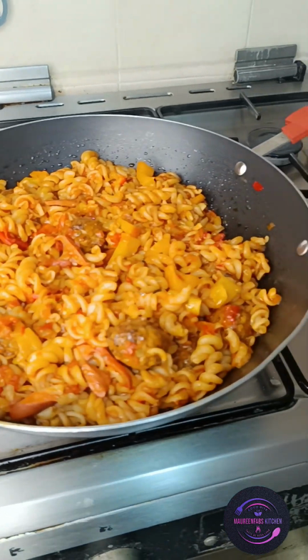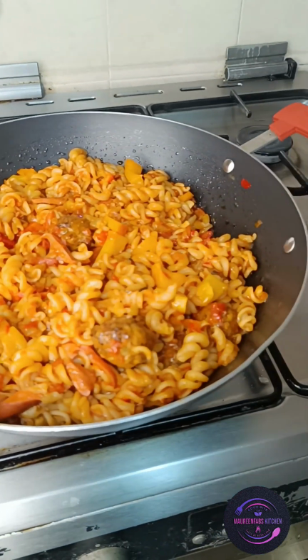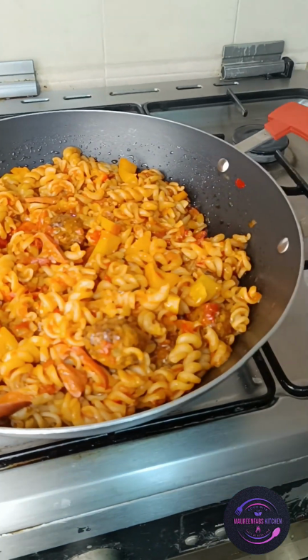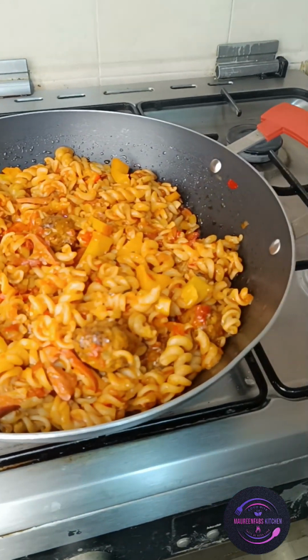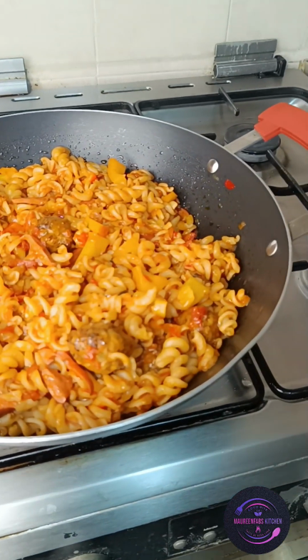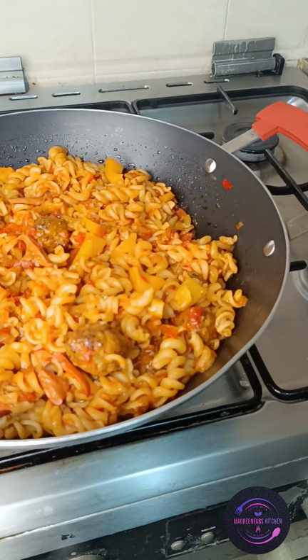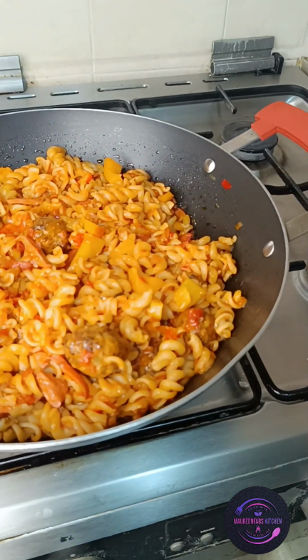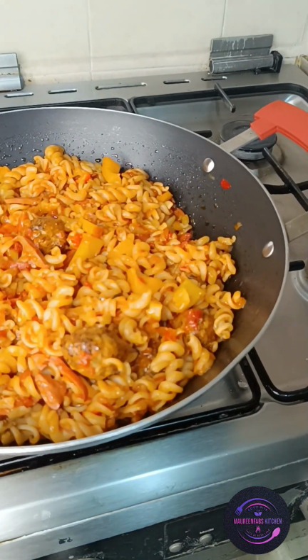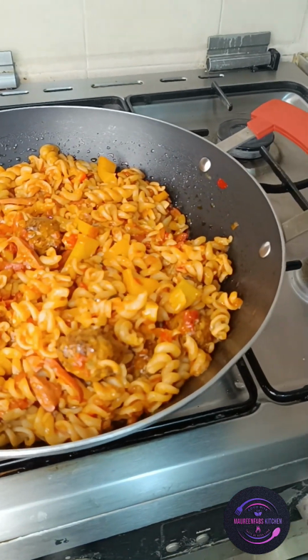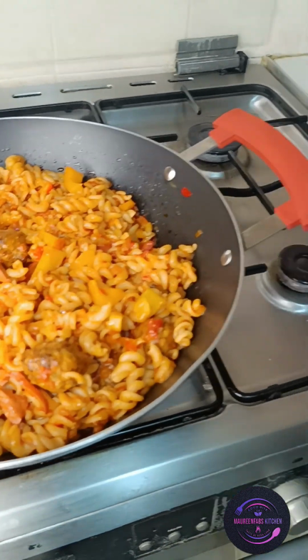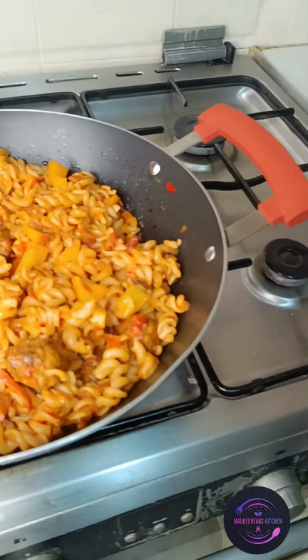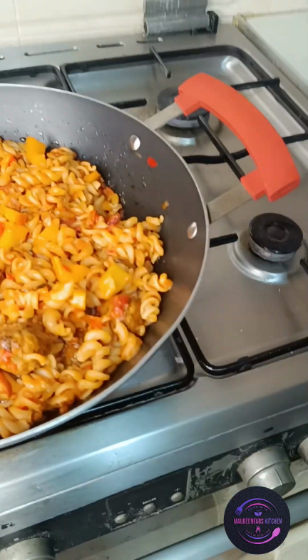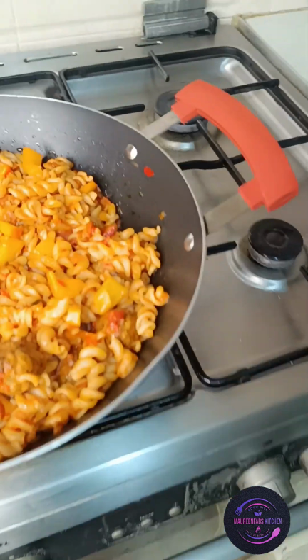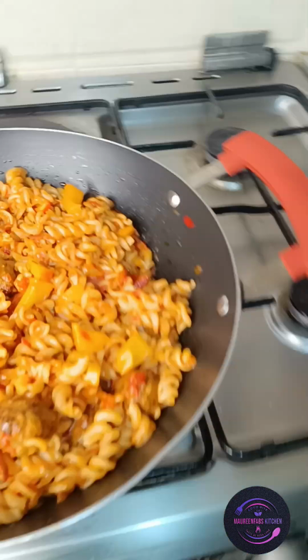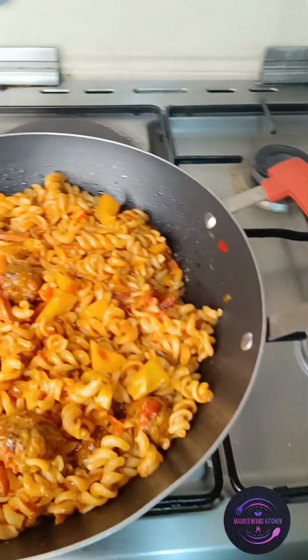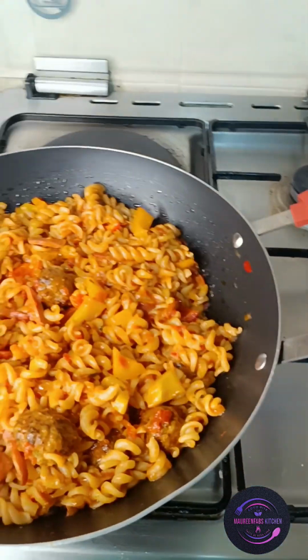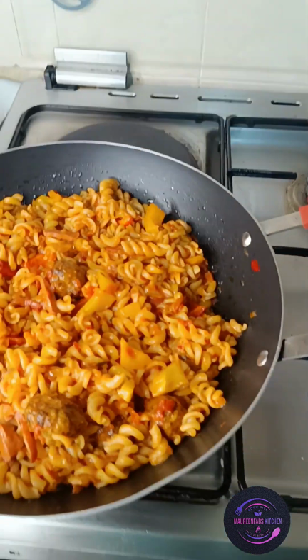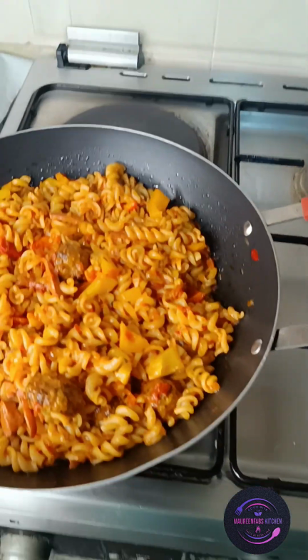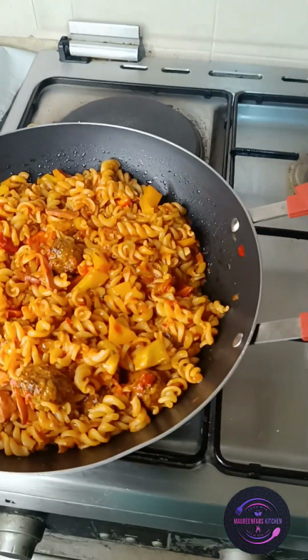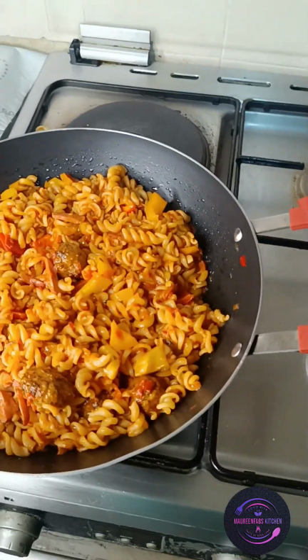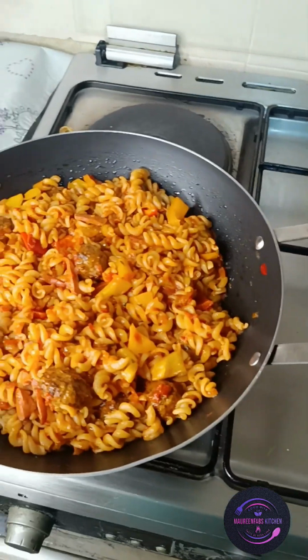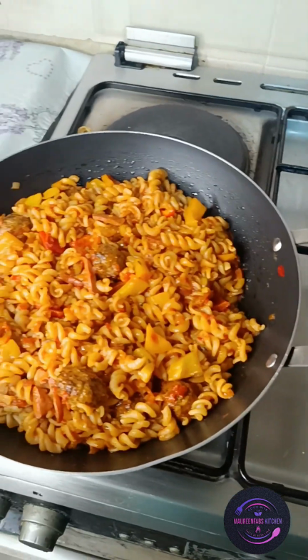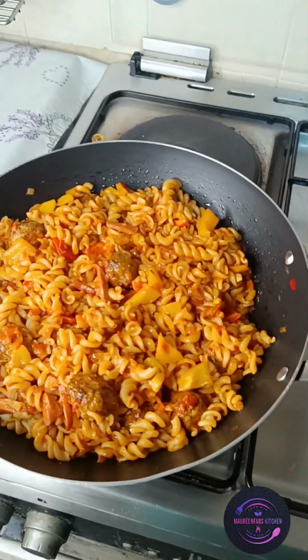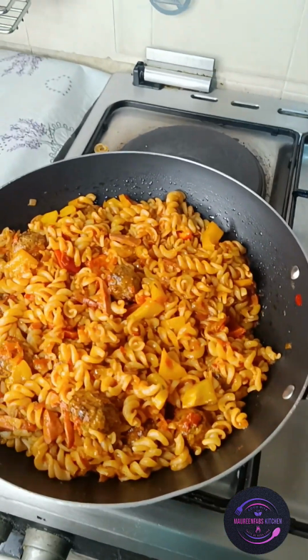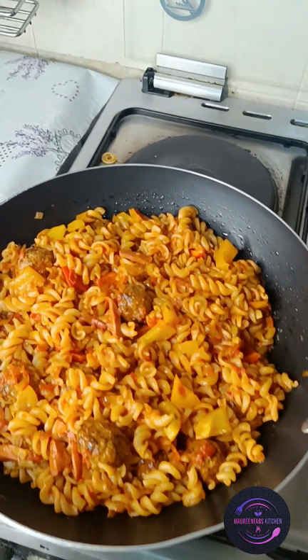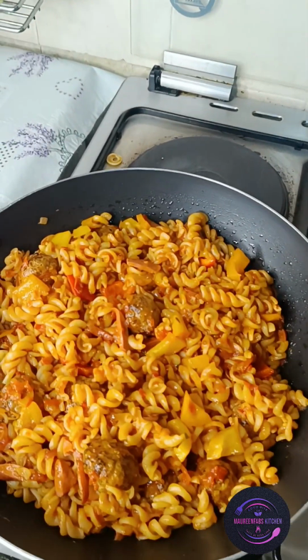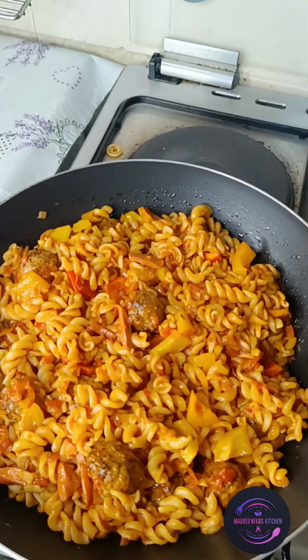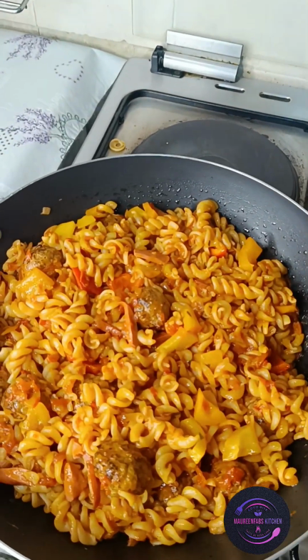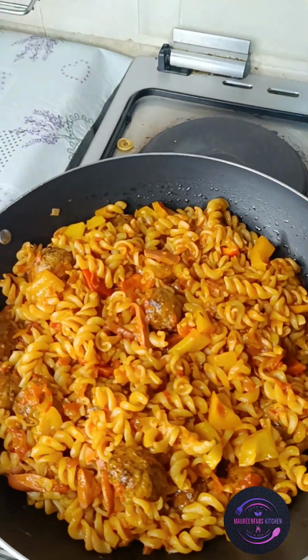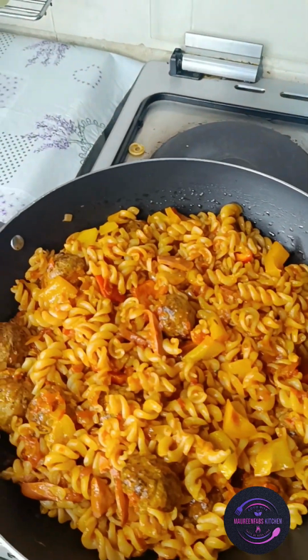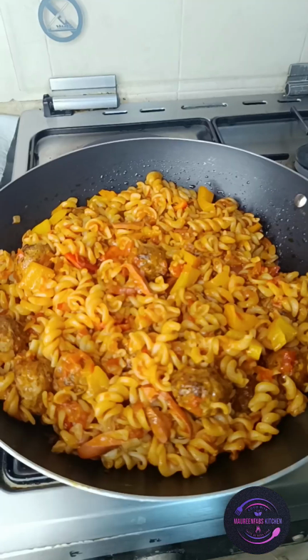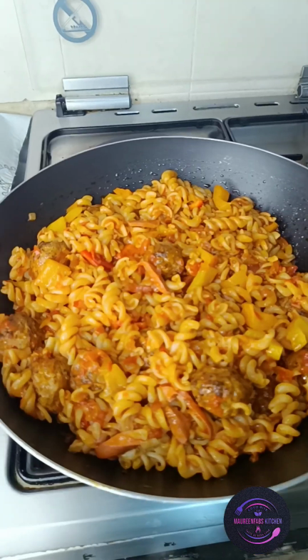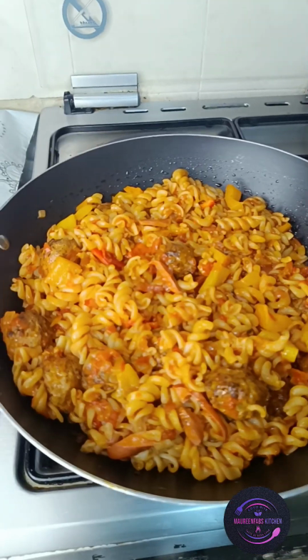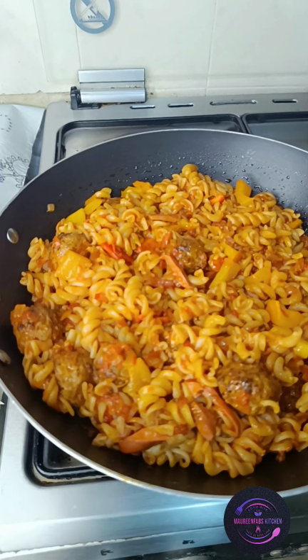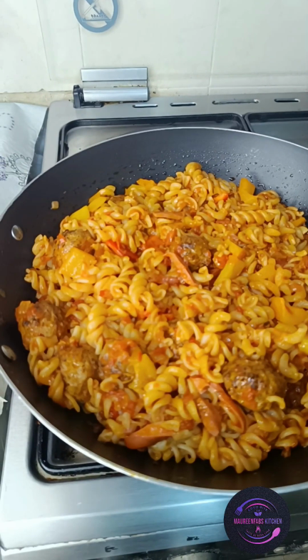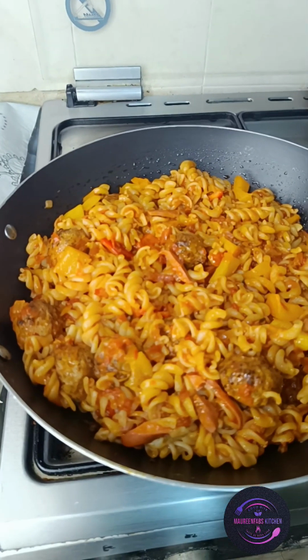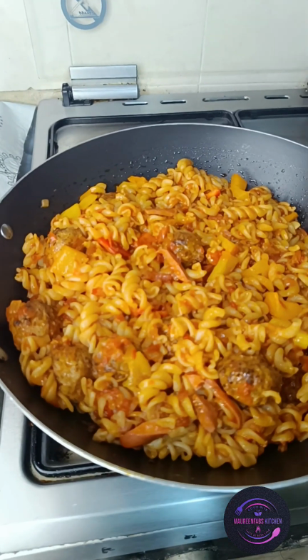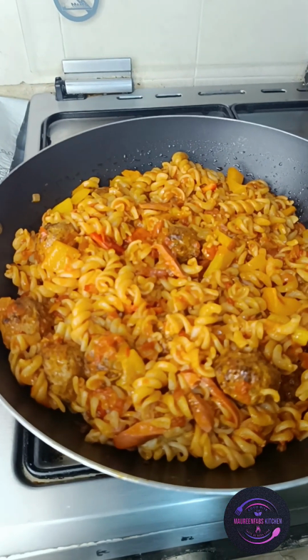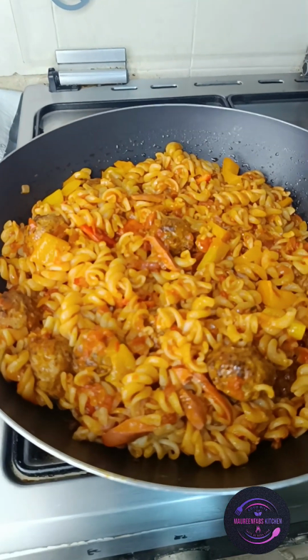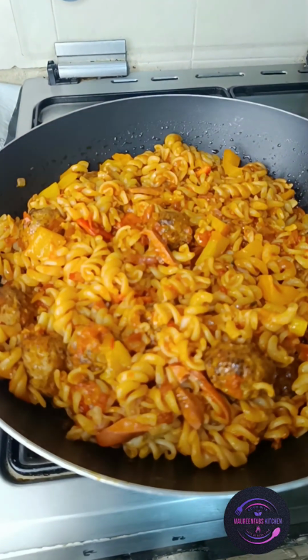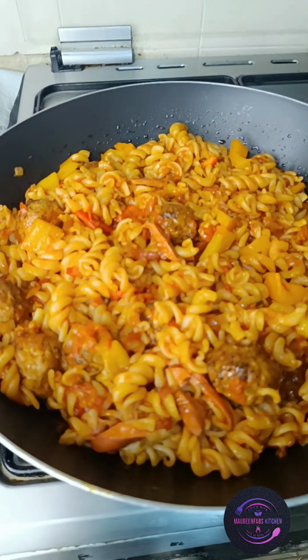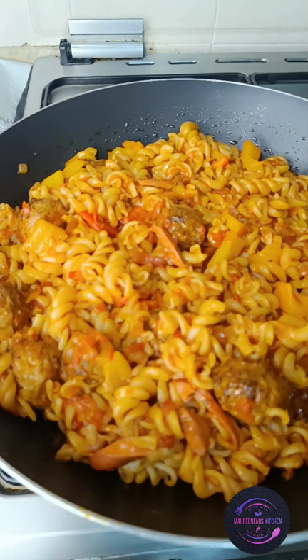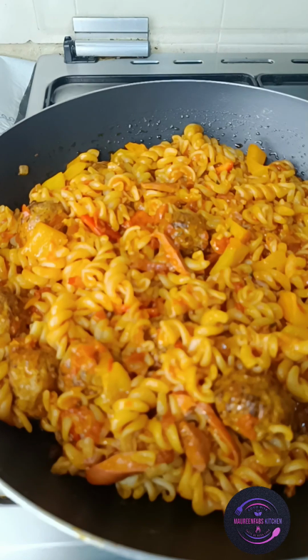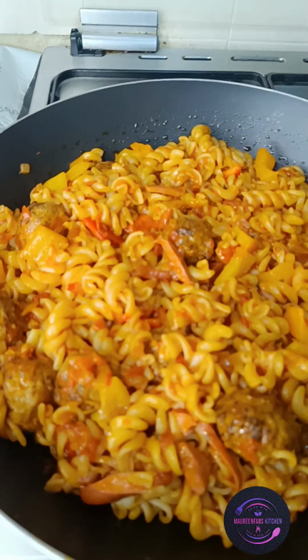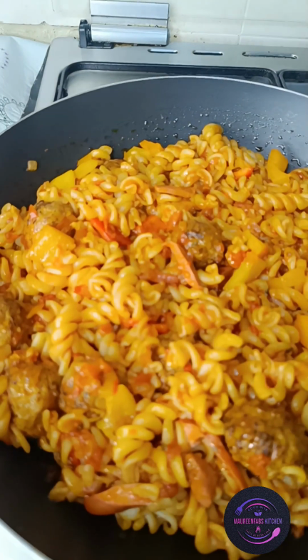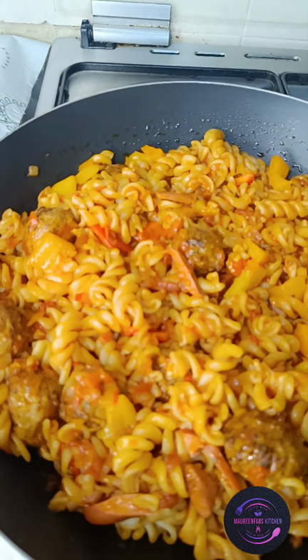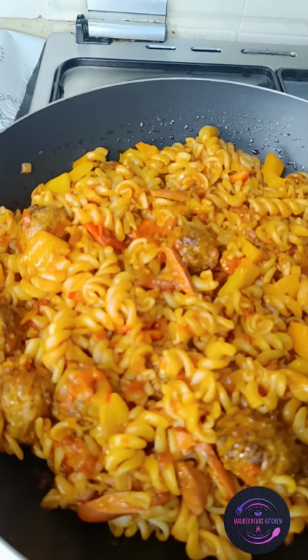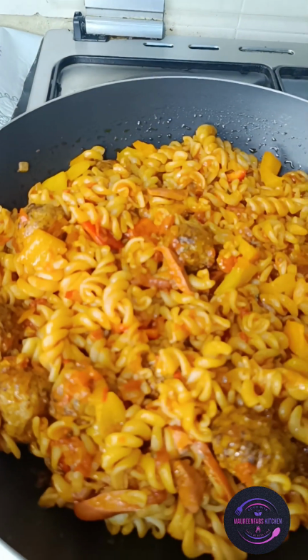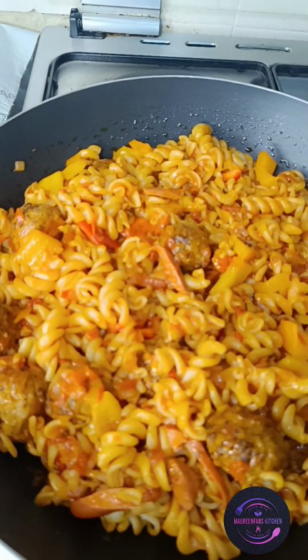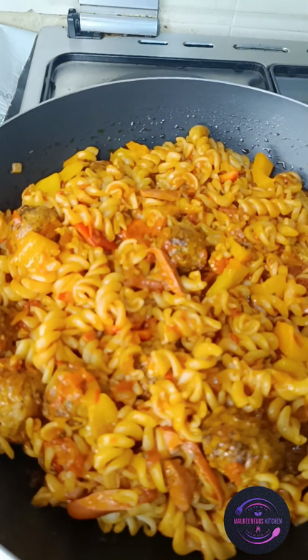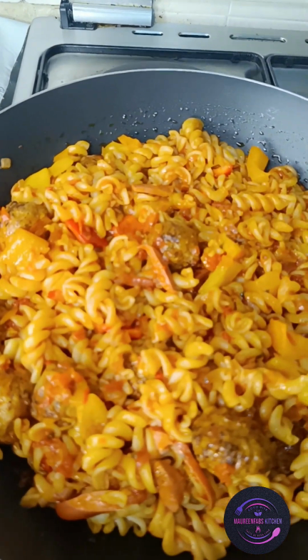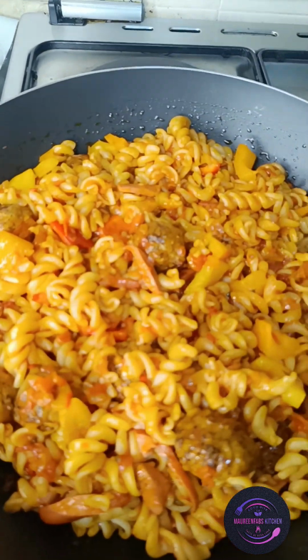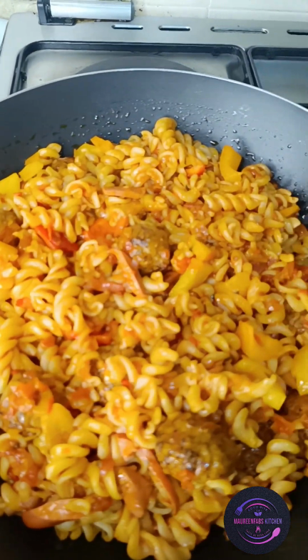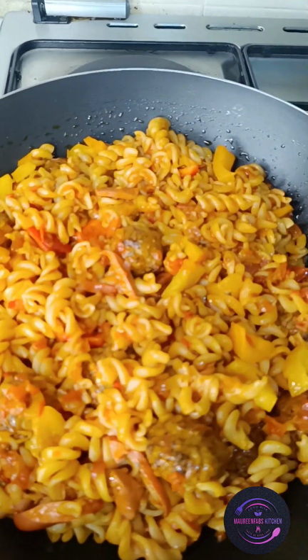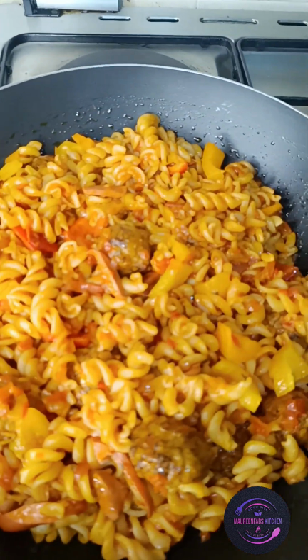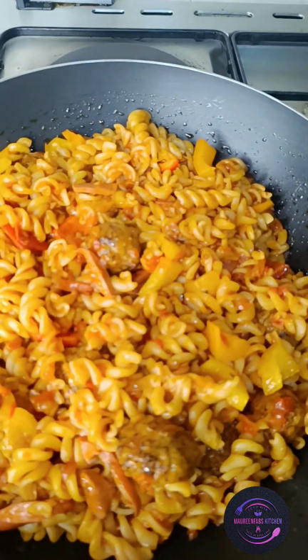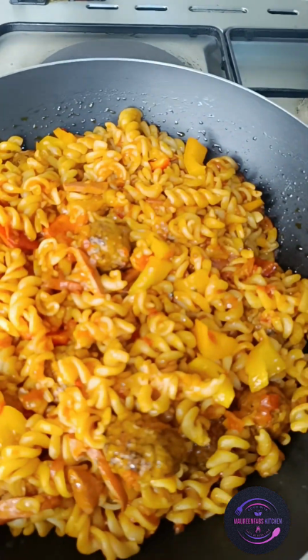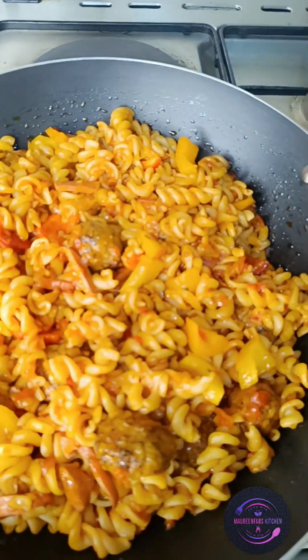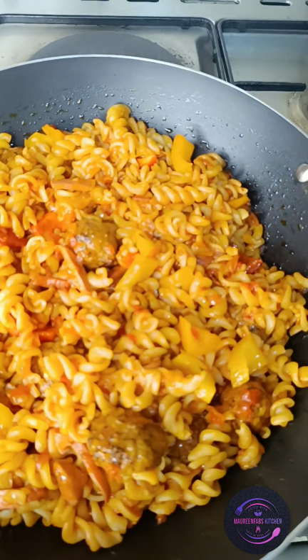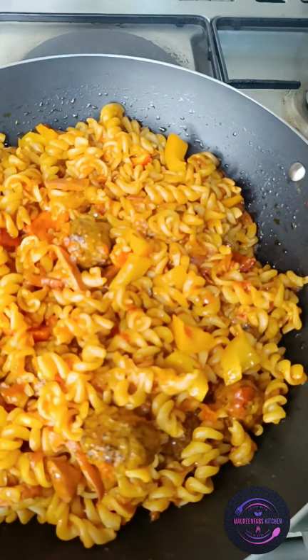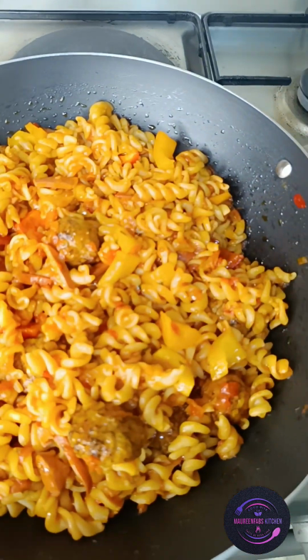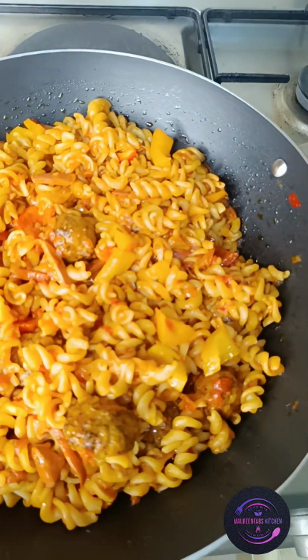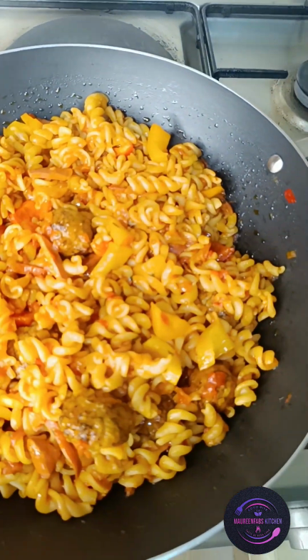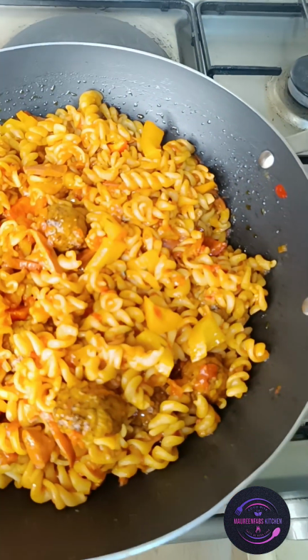They are done cooking their pasta with meatball and sausage — this is so yummy and they love it! This is their lunch for school. Thank you guys for watching this video with us, stay tuned and see you on our next video. Bye for now, bye!